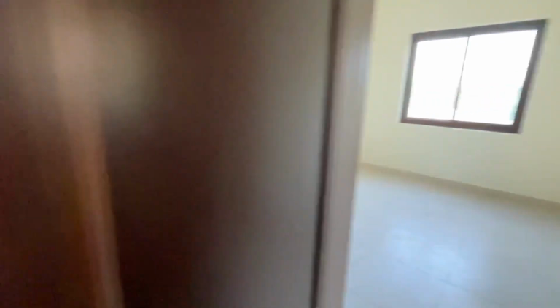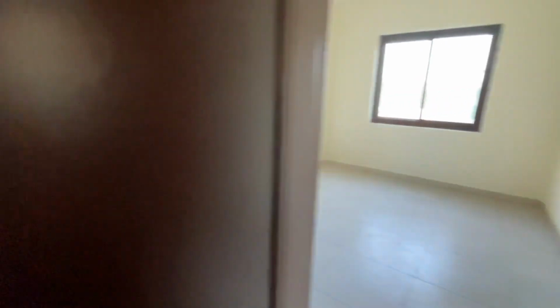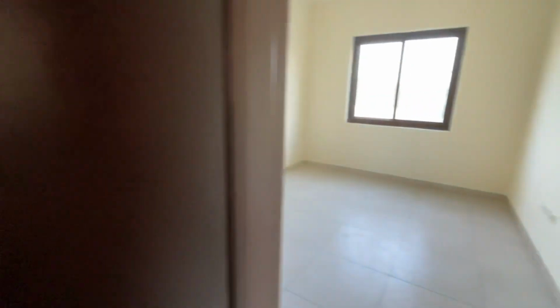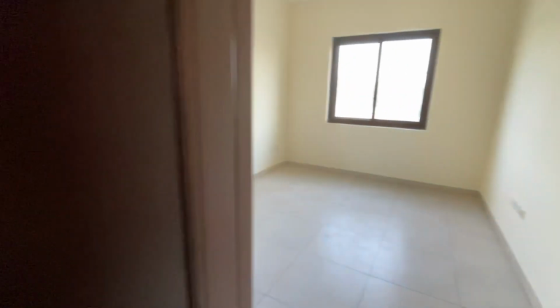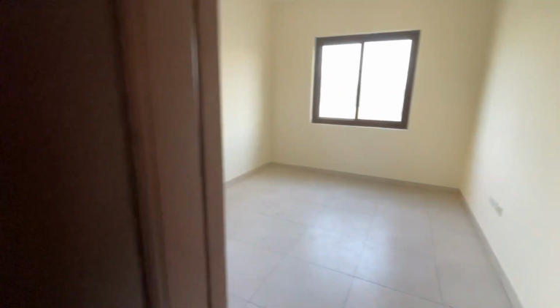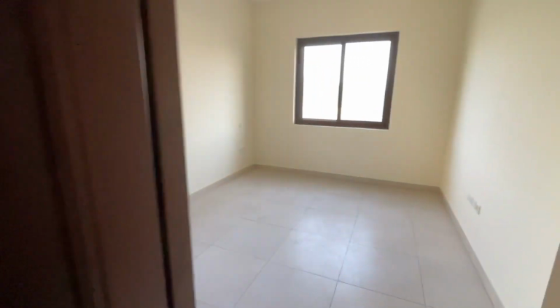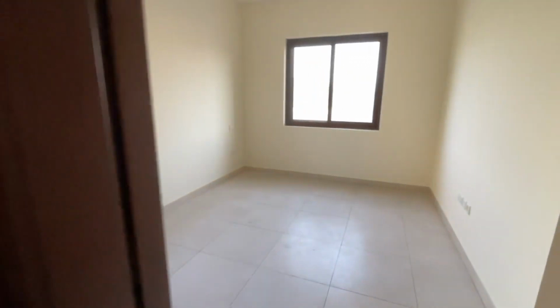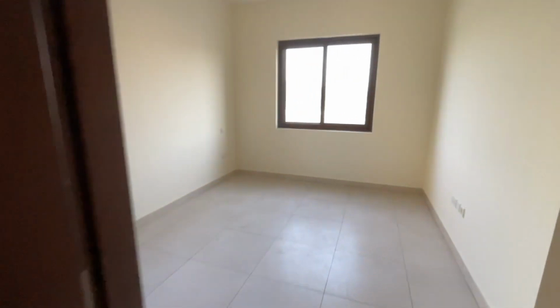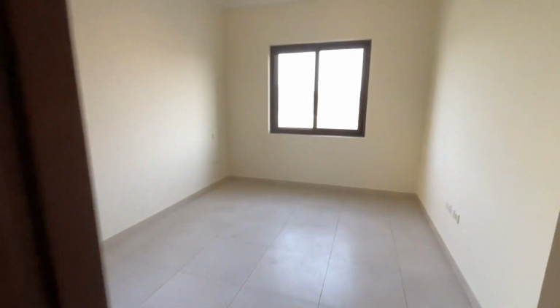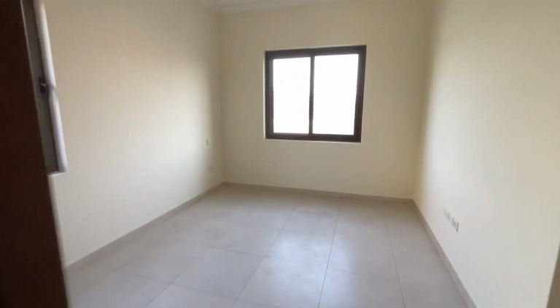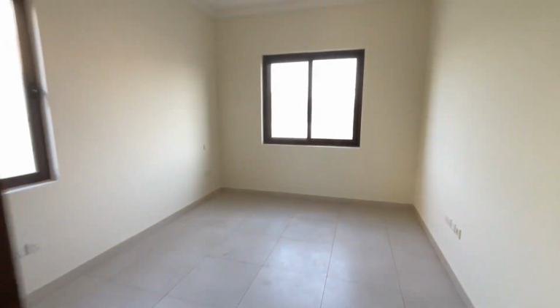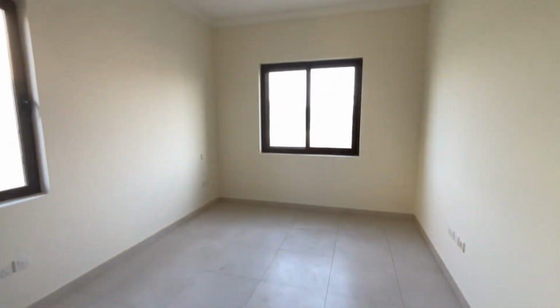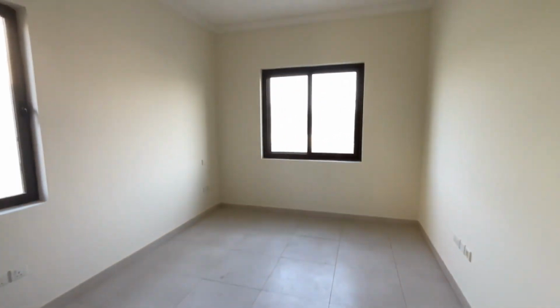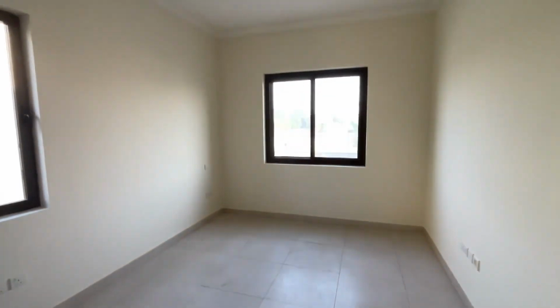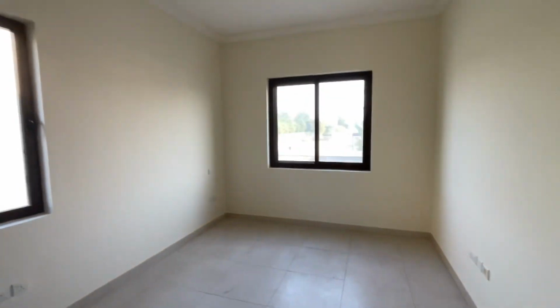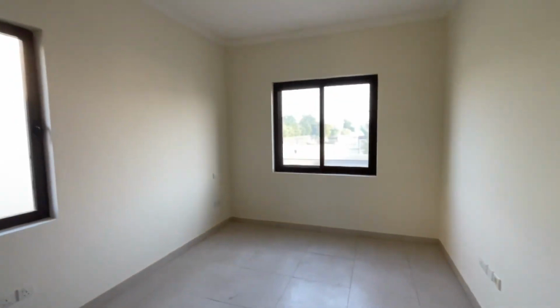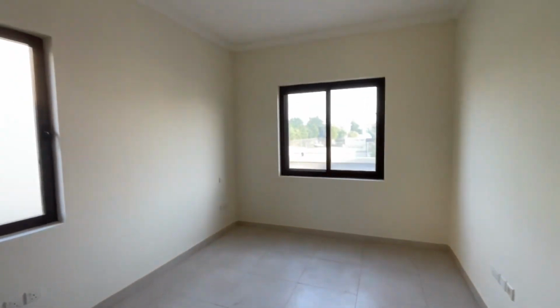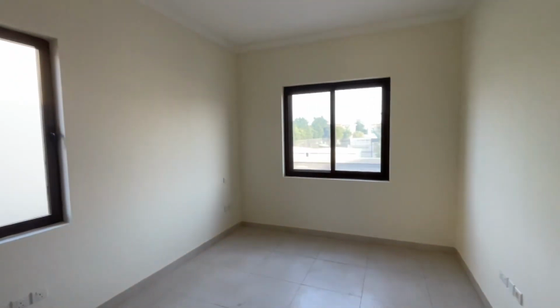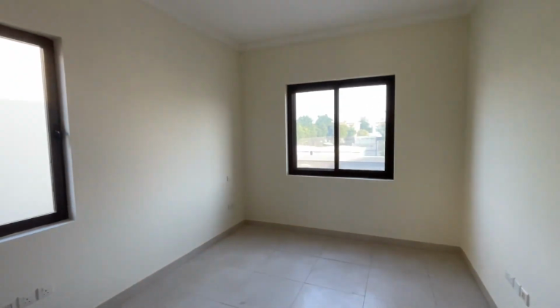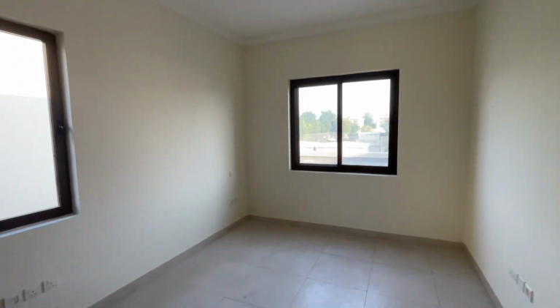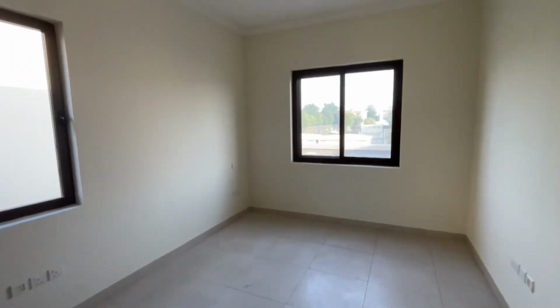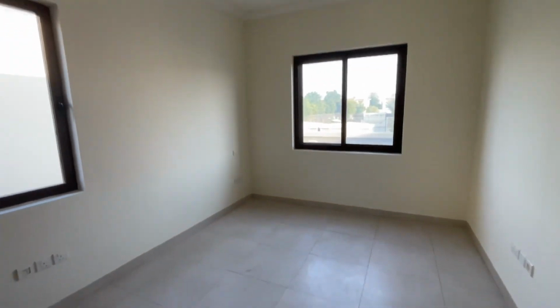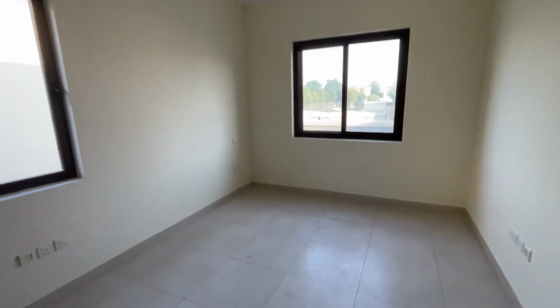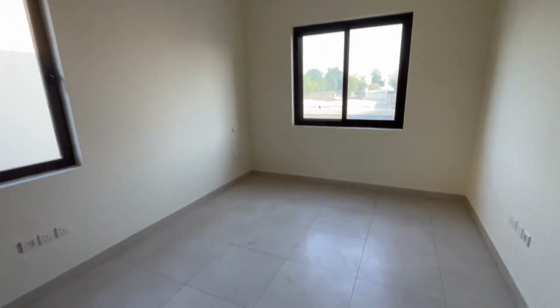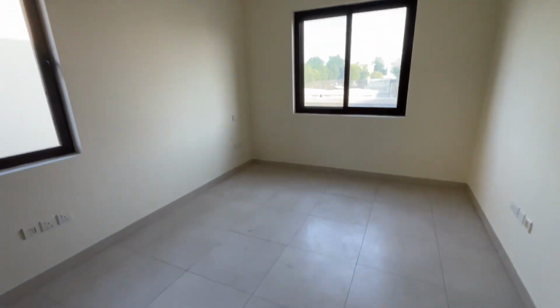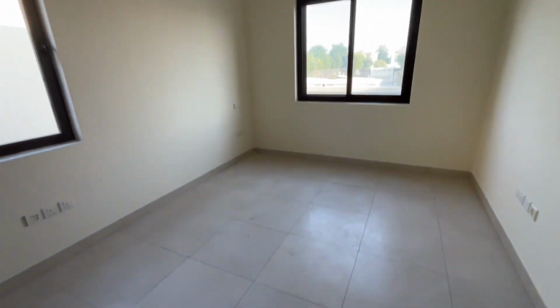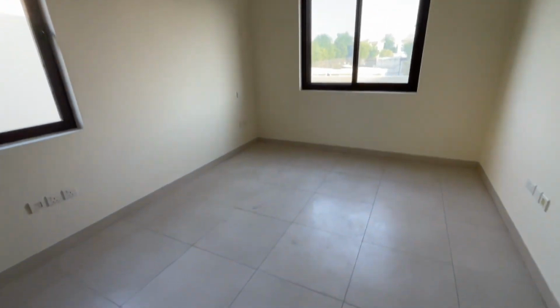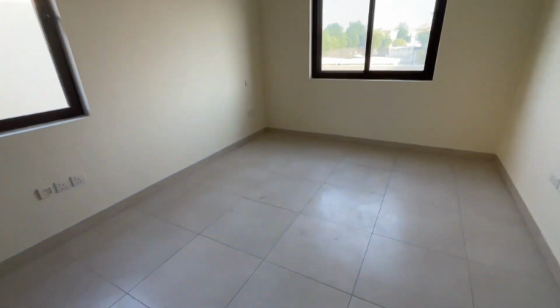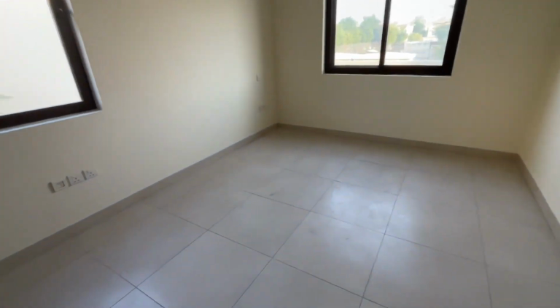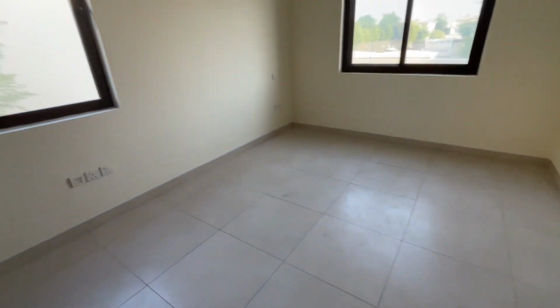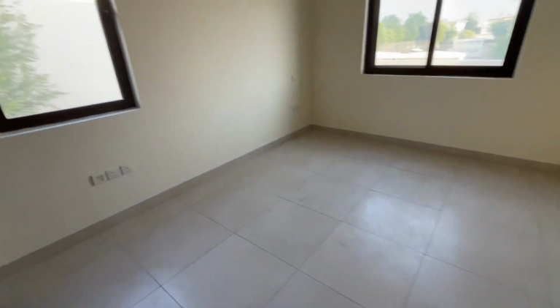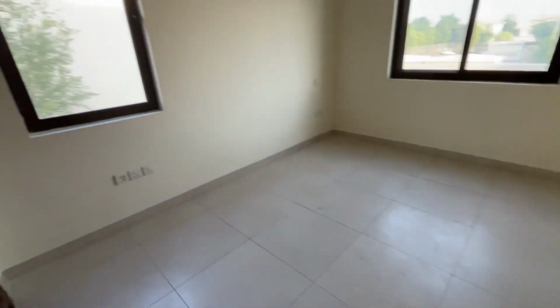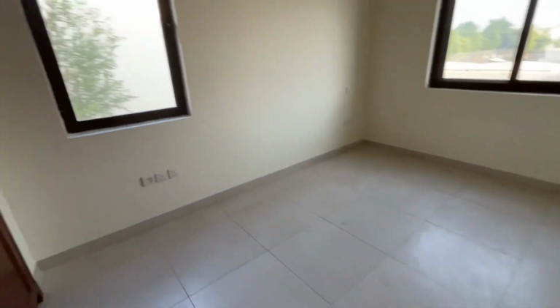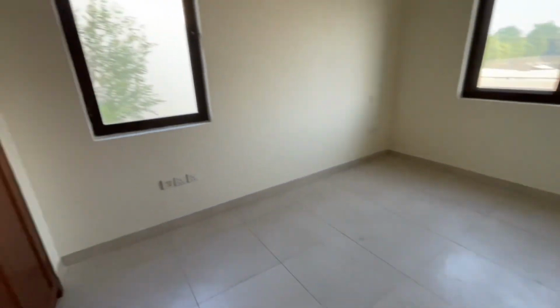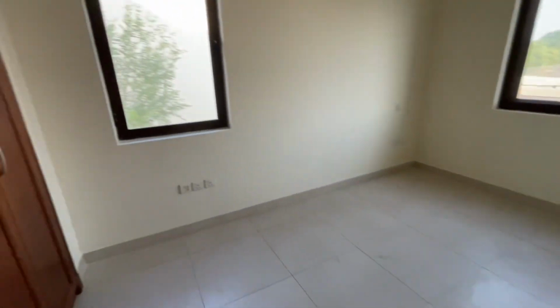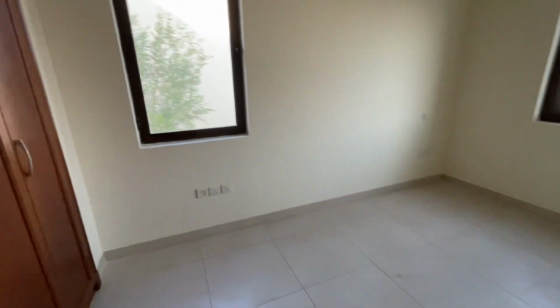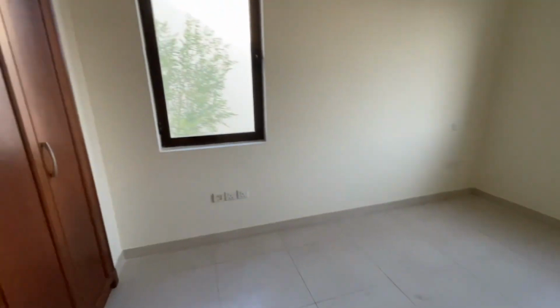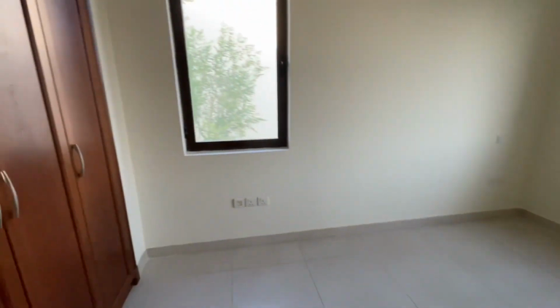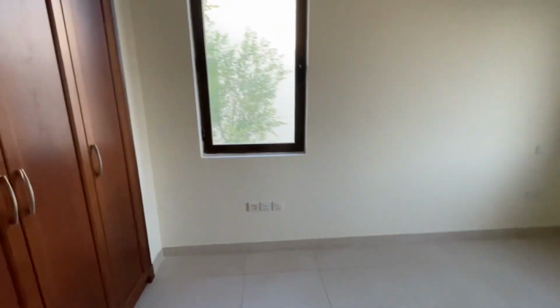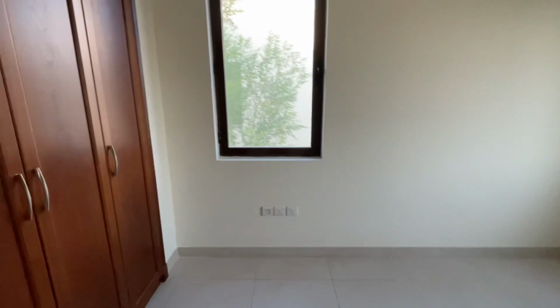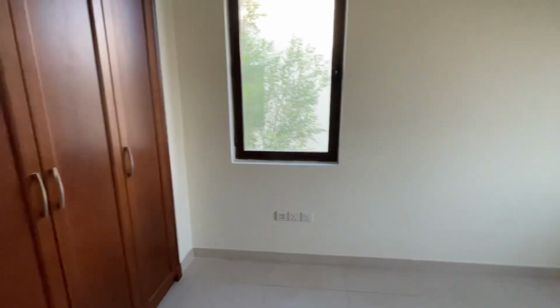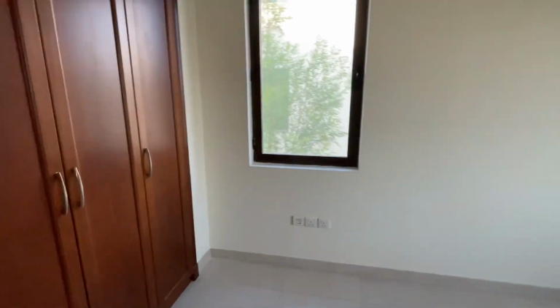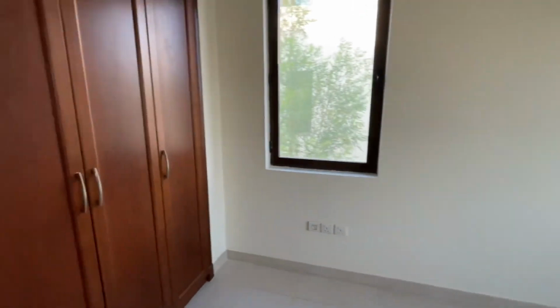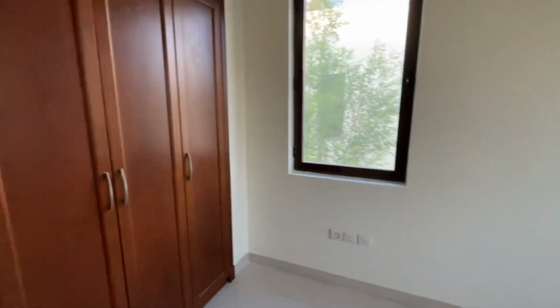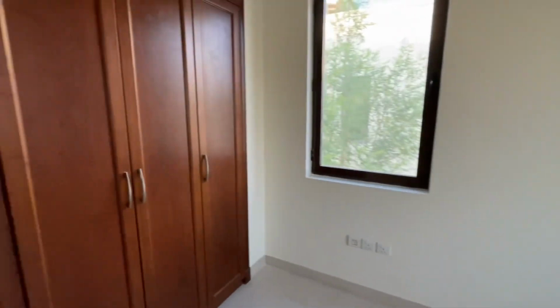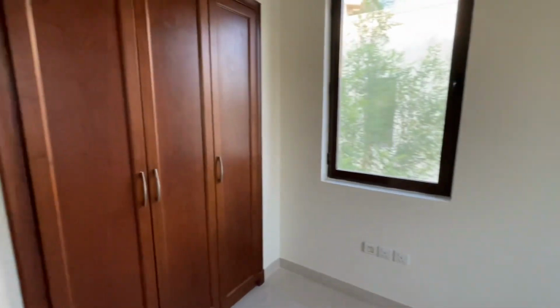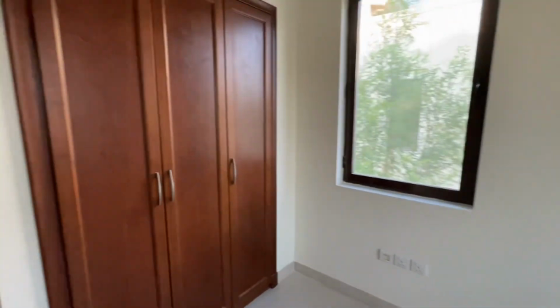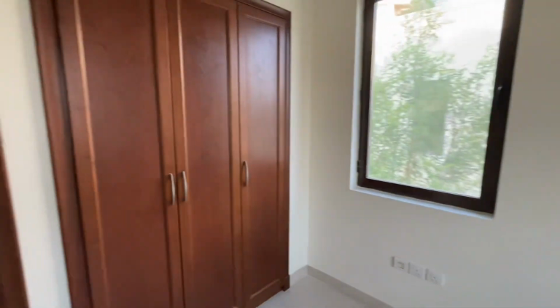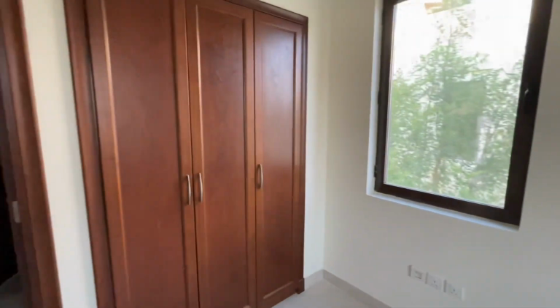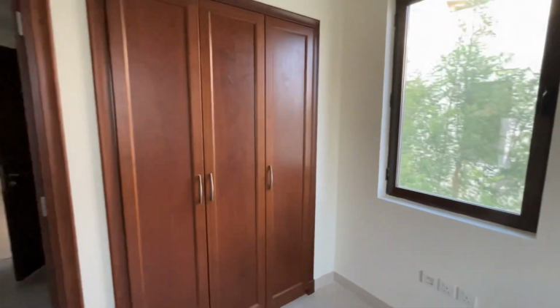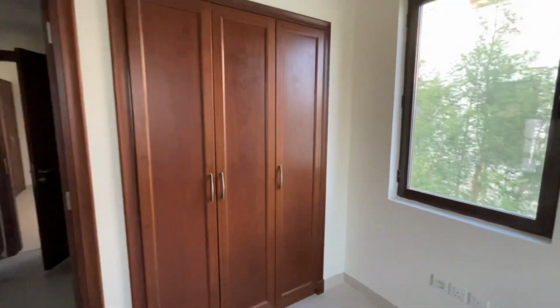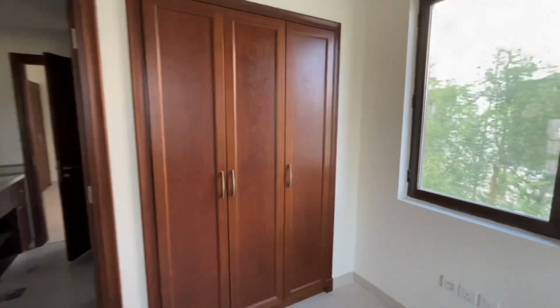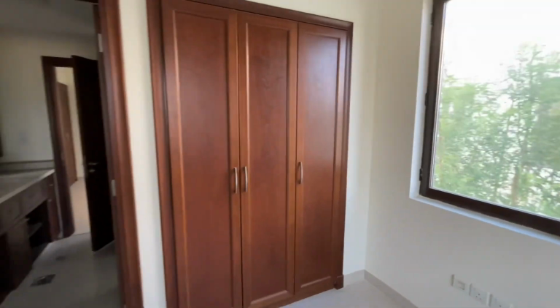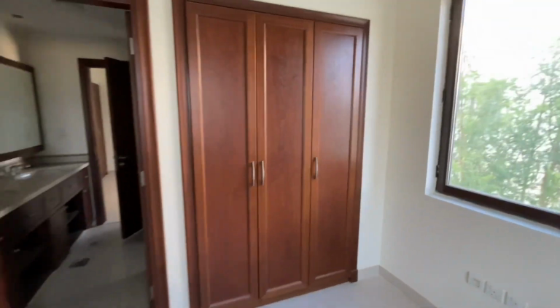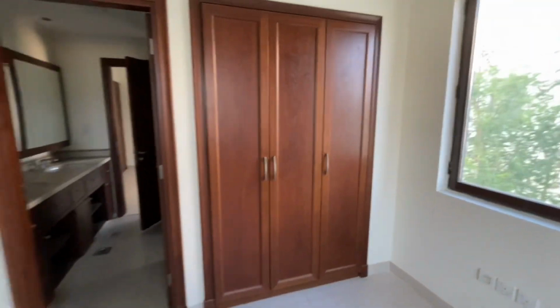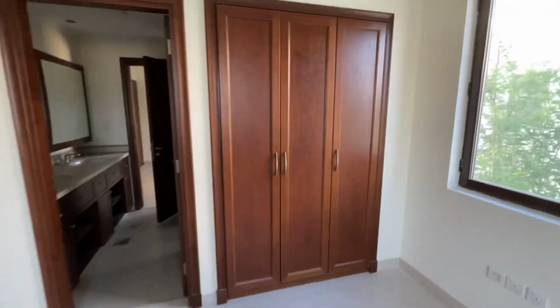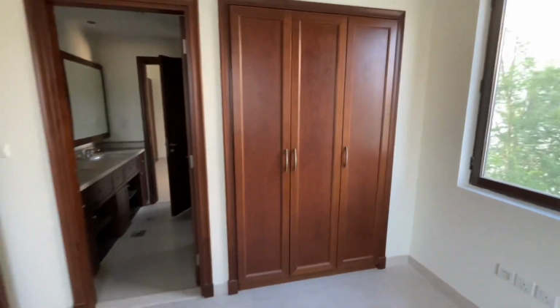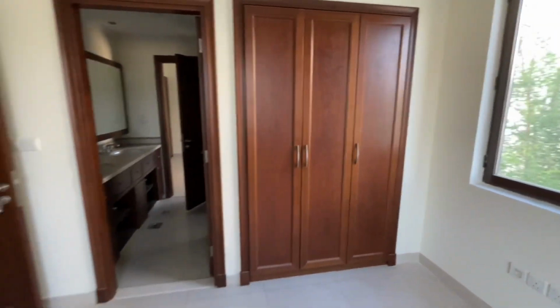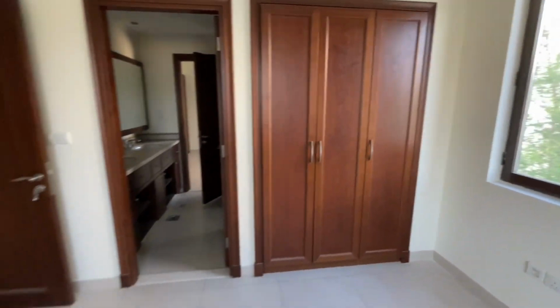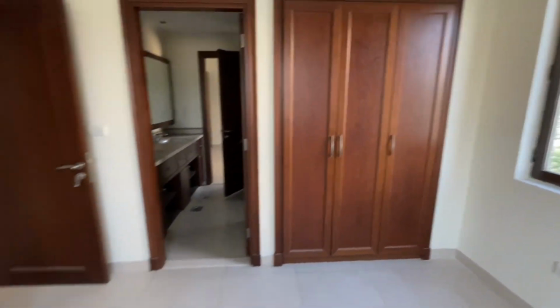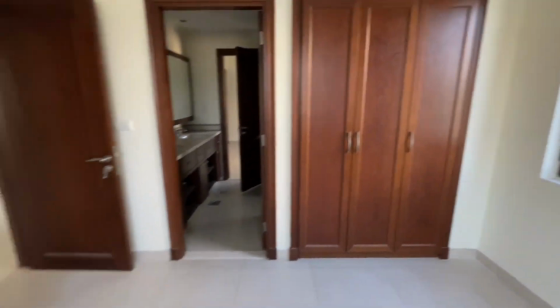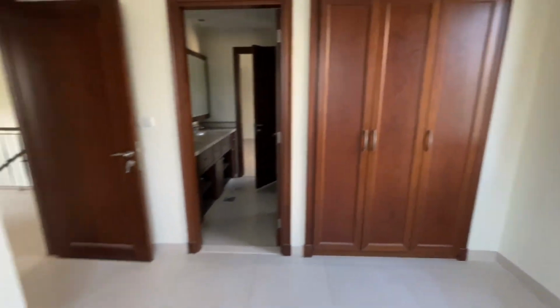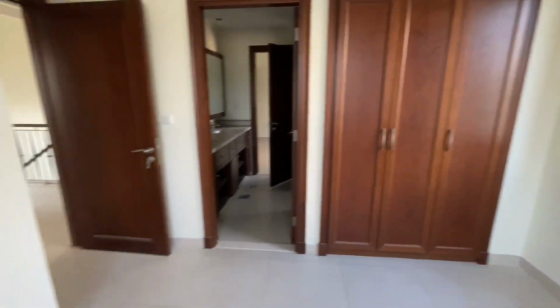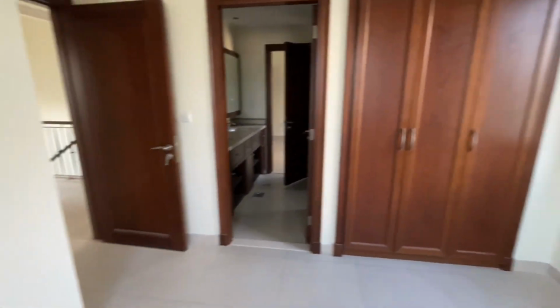This is bedroom three, similar size, with two windows and built-in wardrobes.